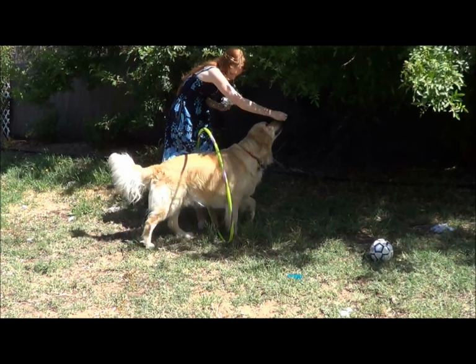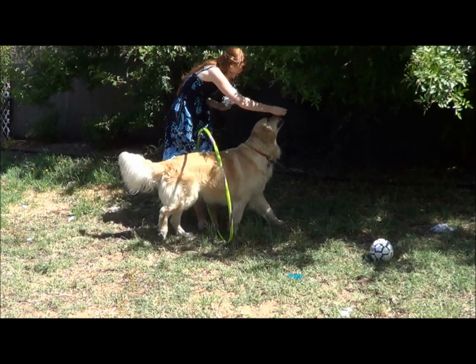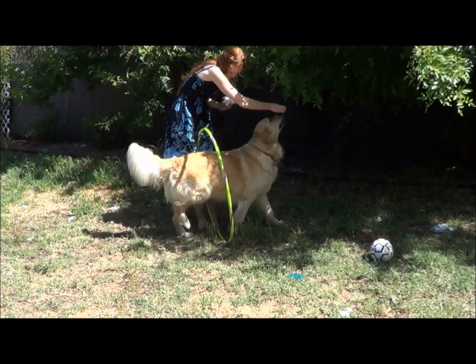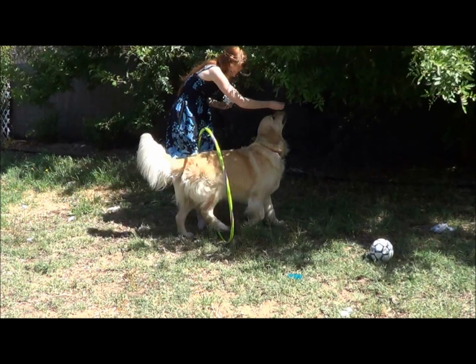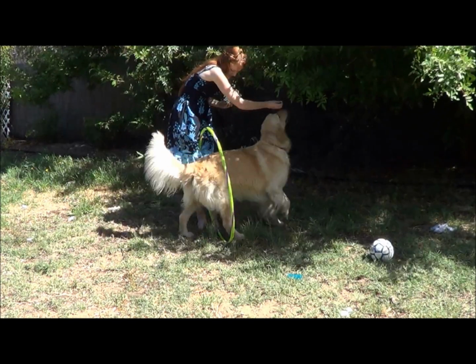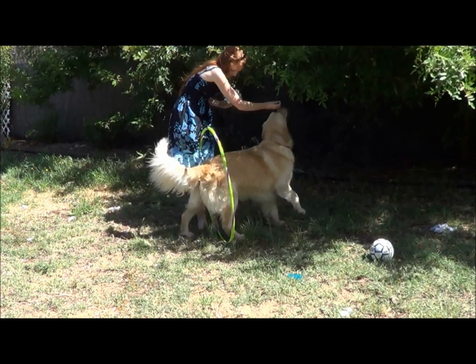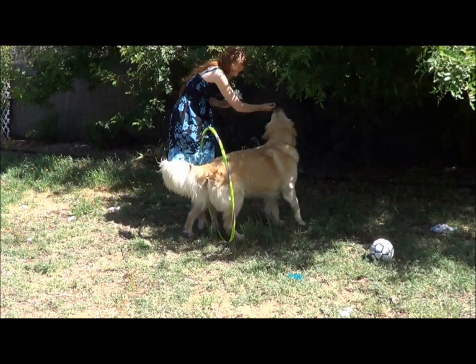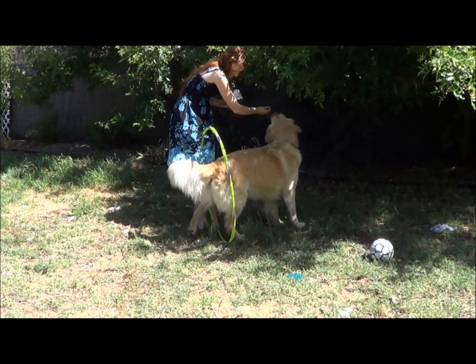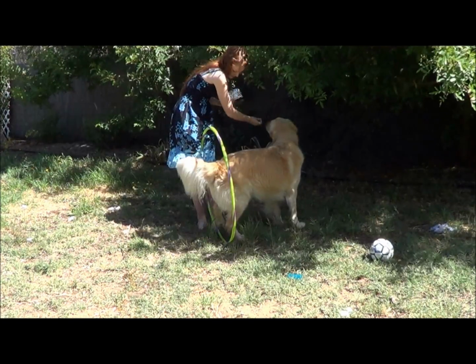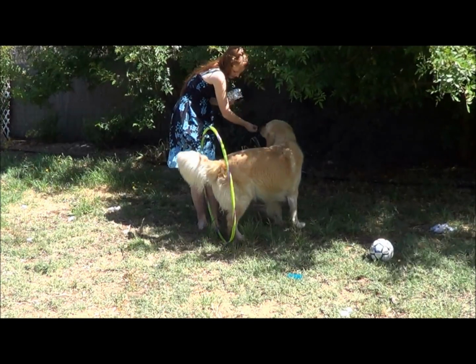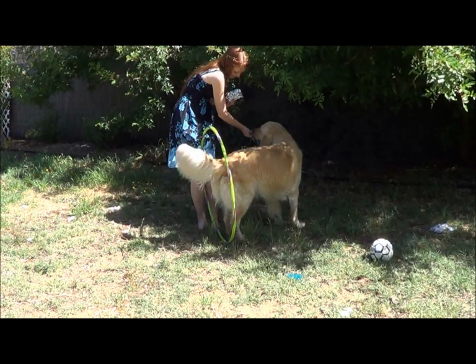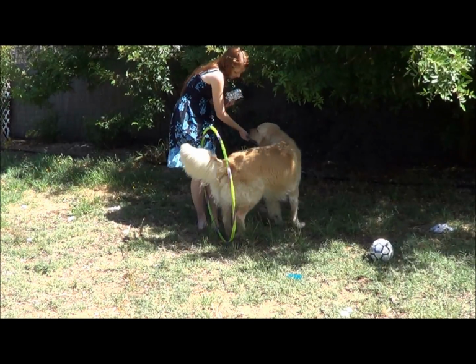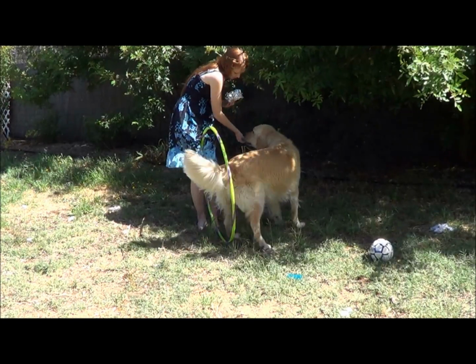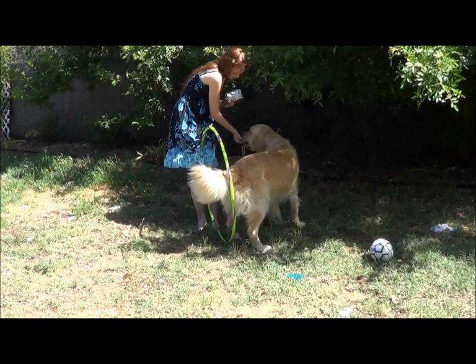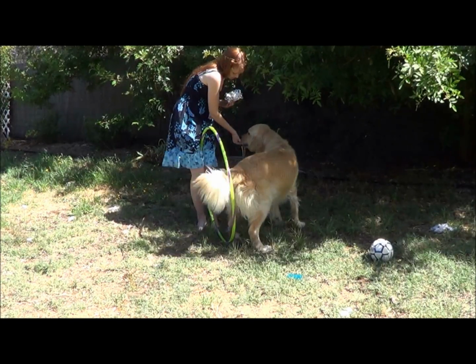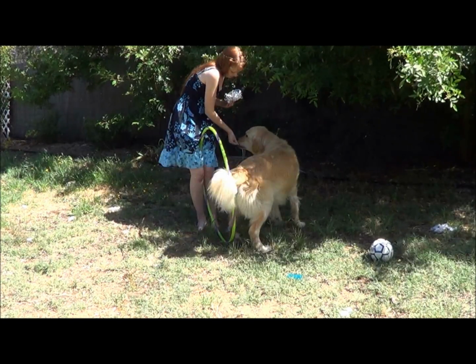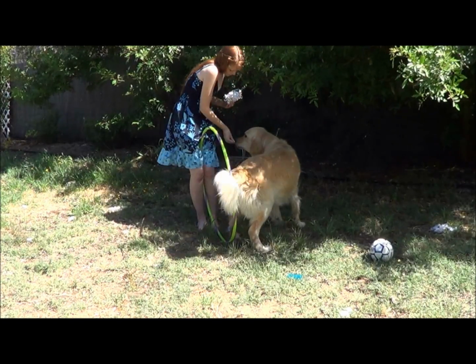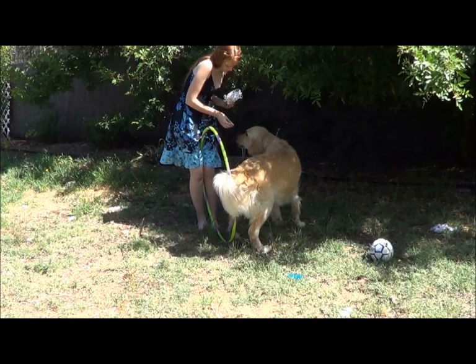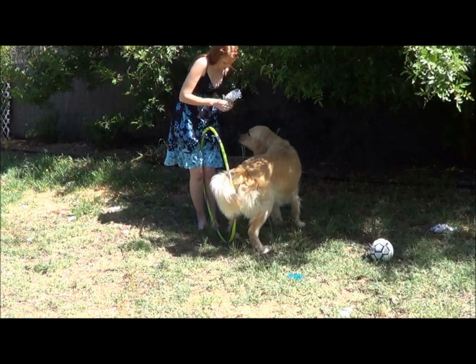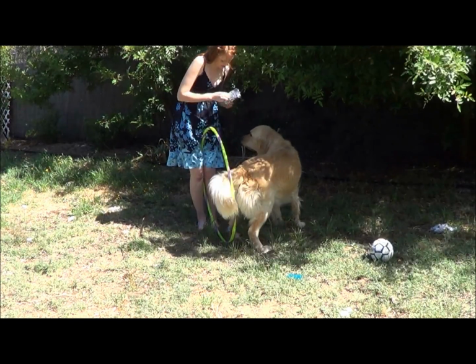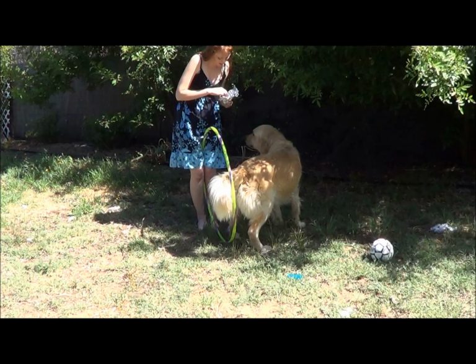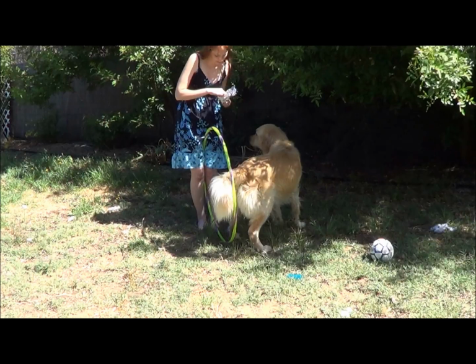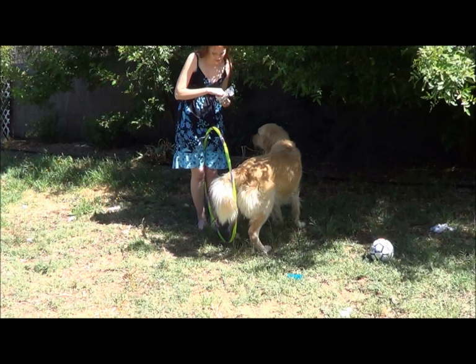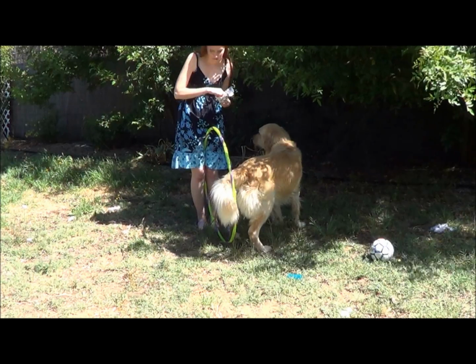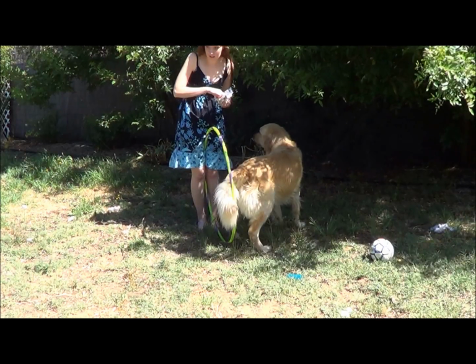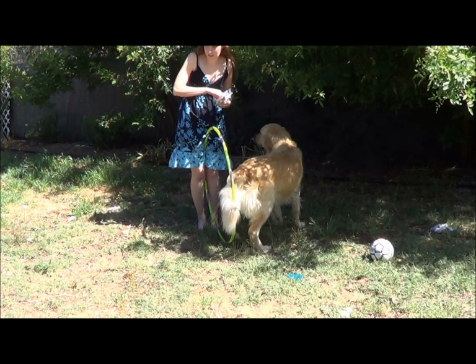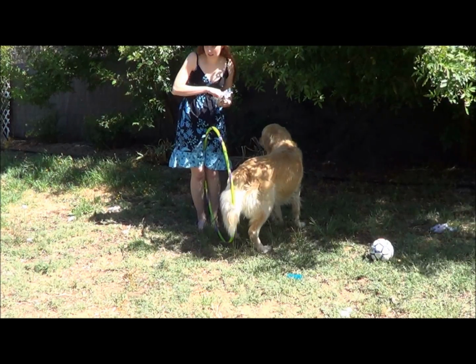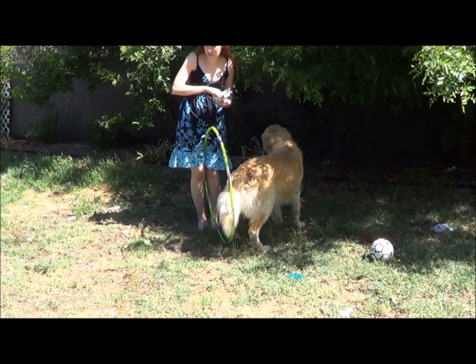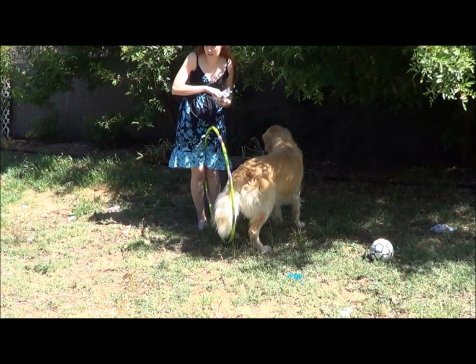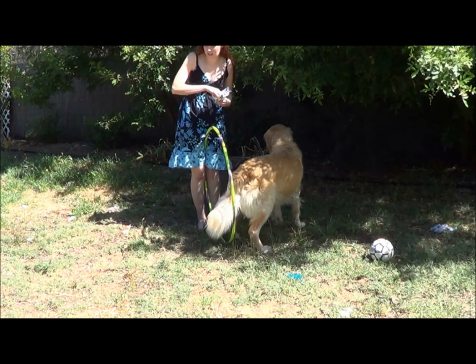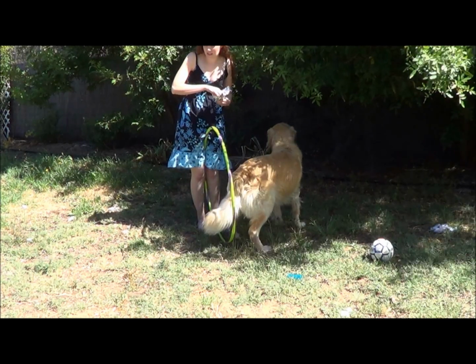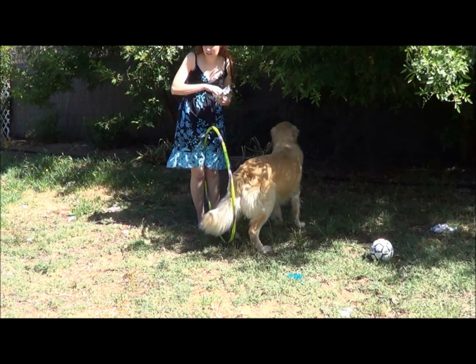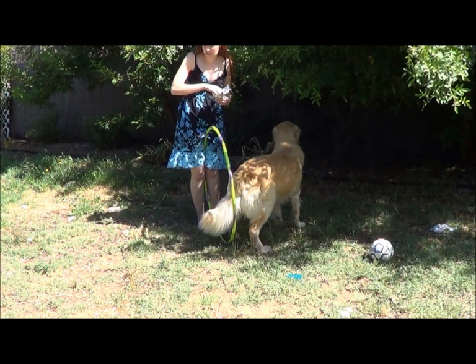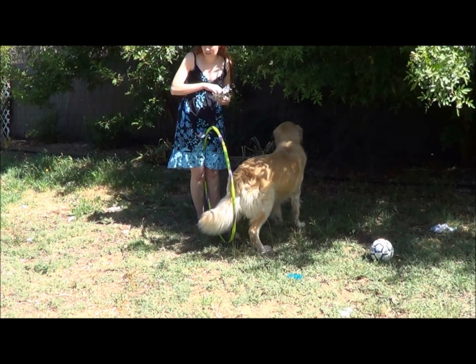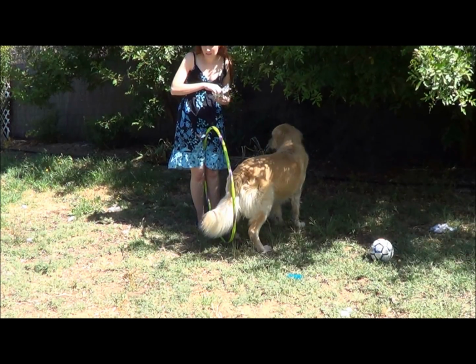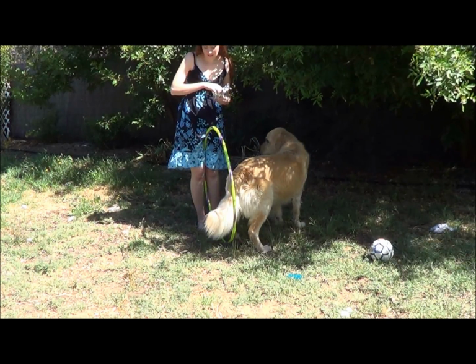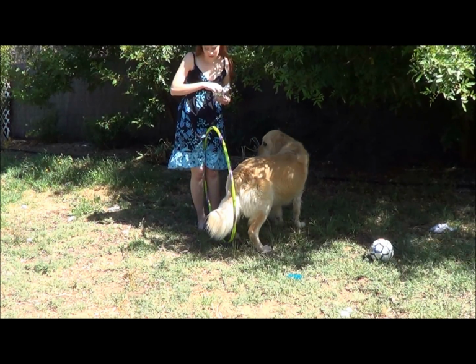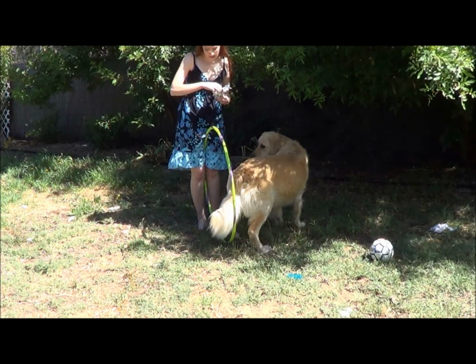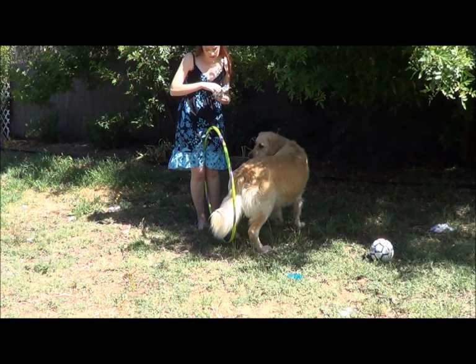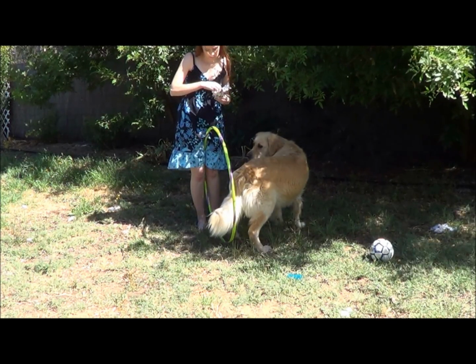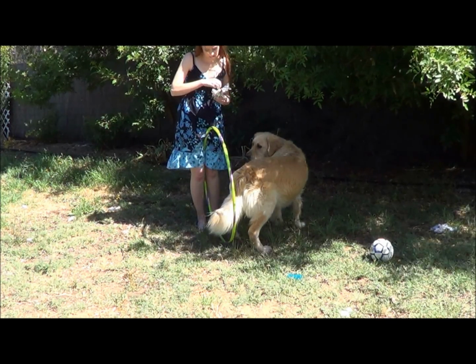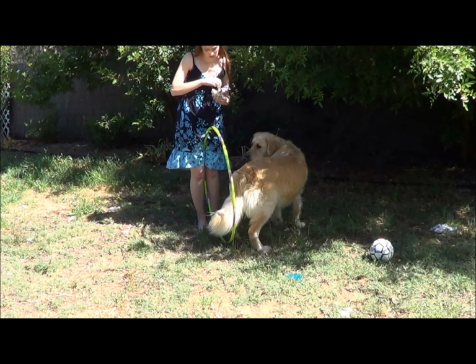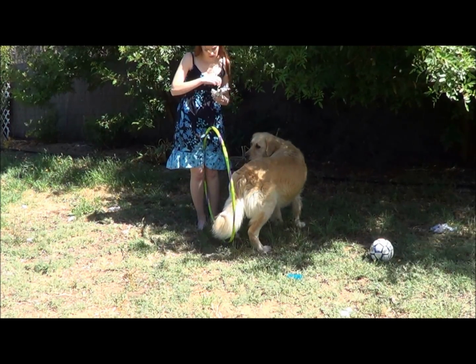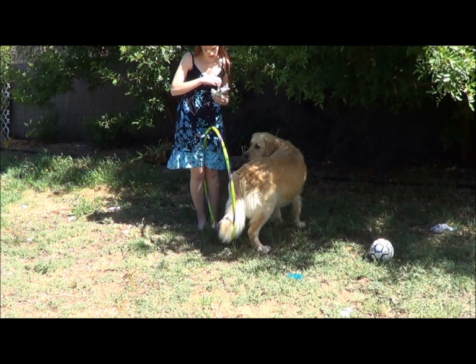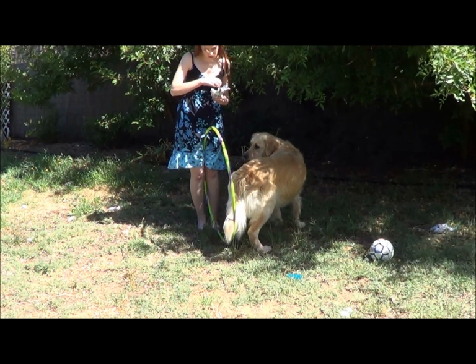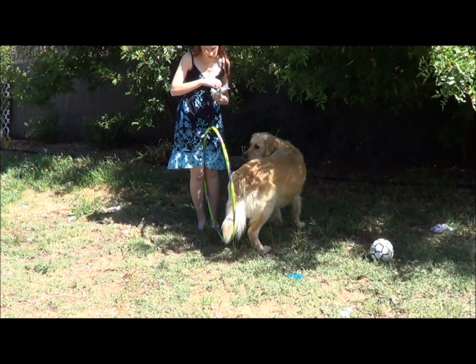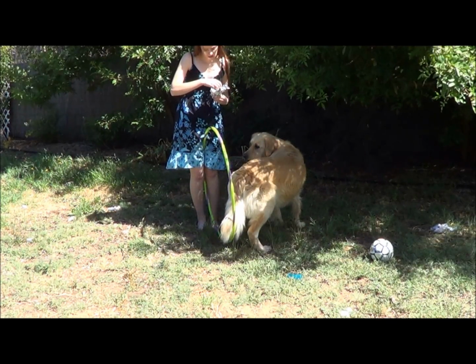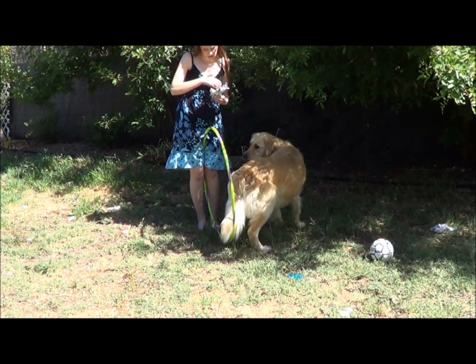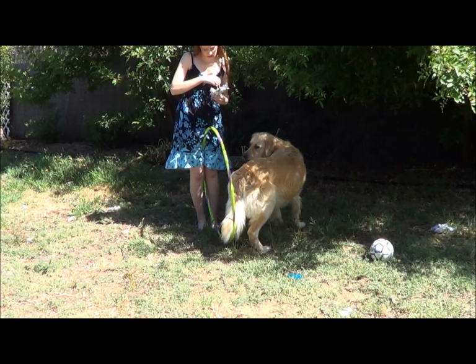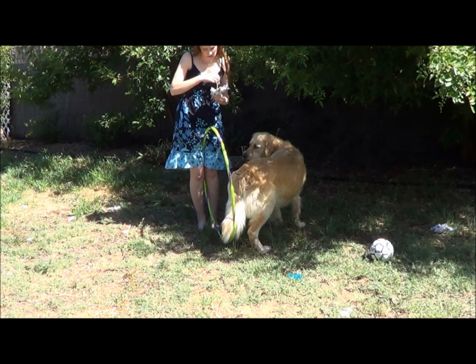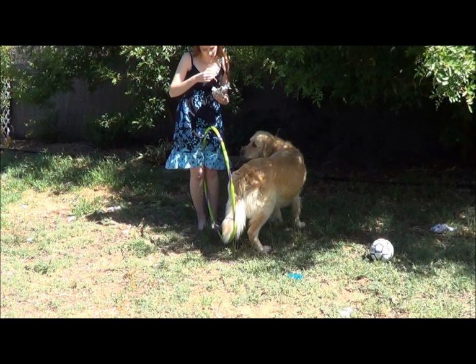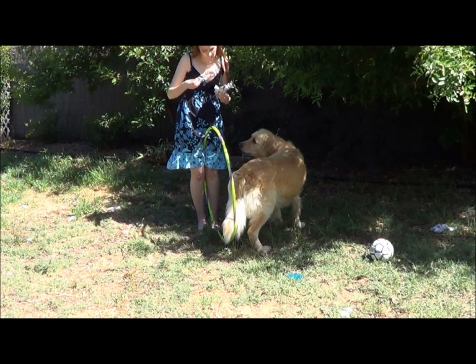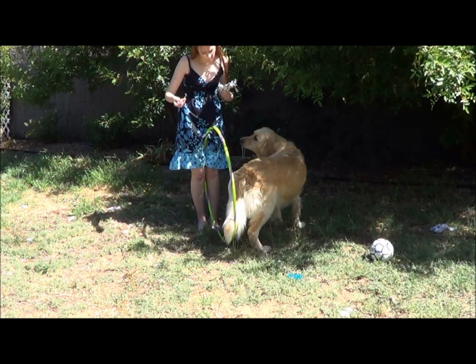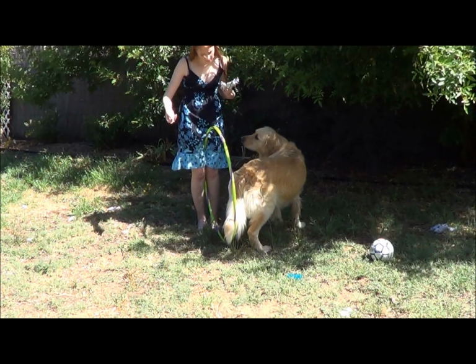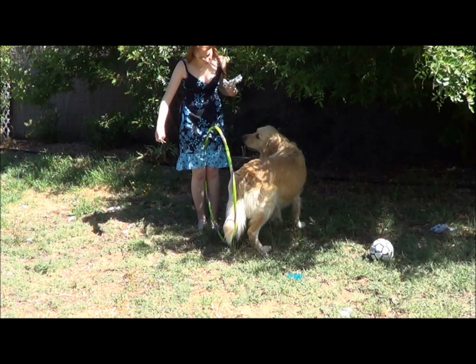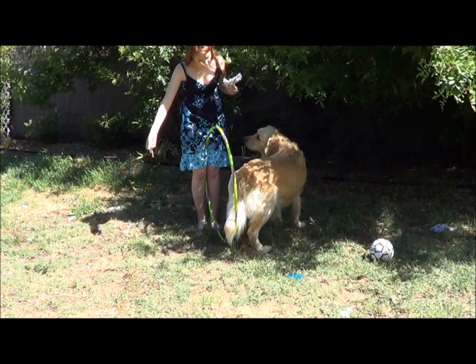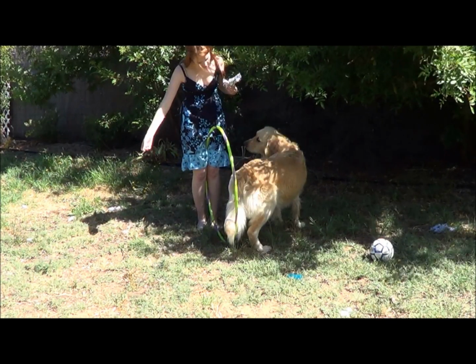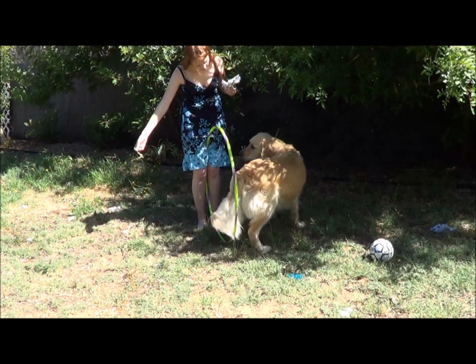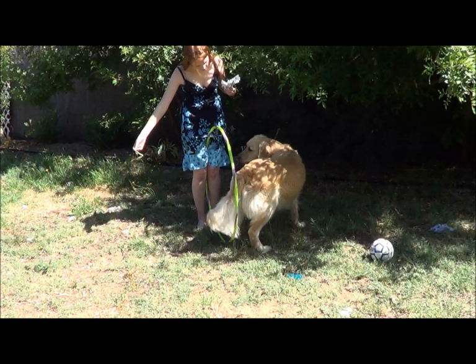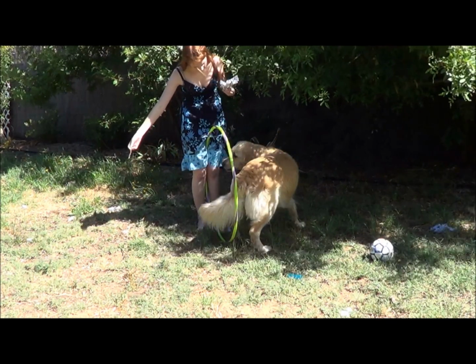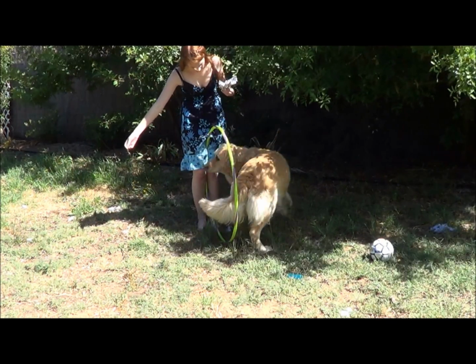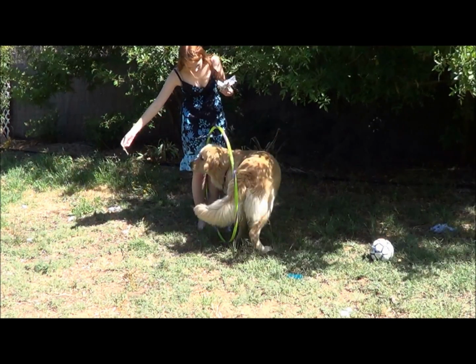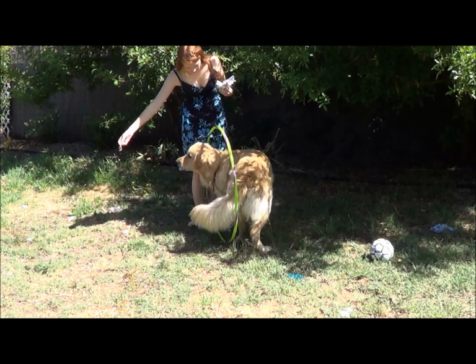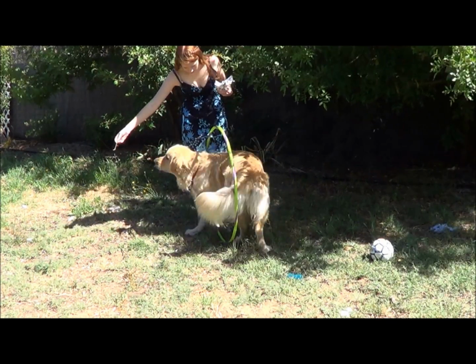I chose not to use a verbal command, but you could add one once your dog is consistently walking through the hoop. I instead used a hand signal.